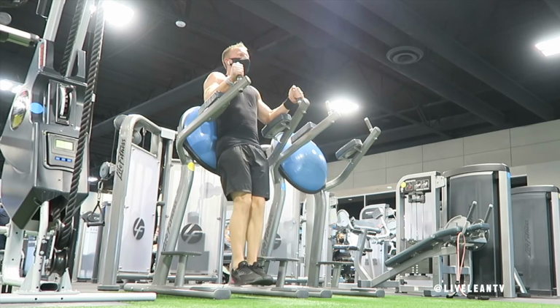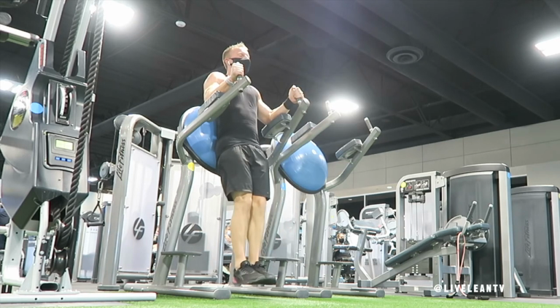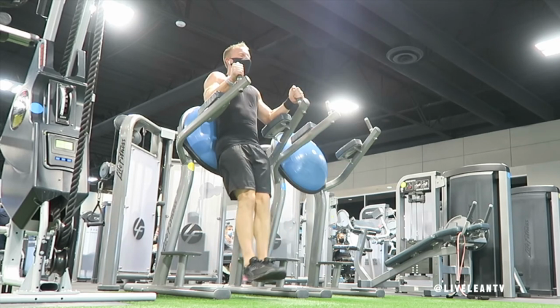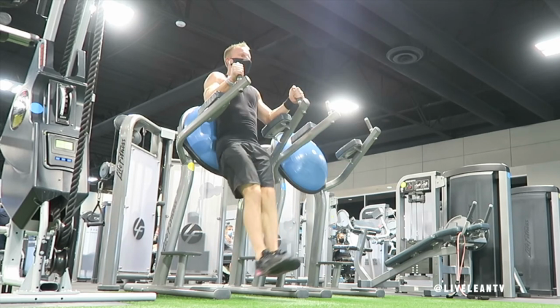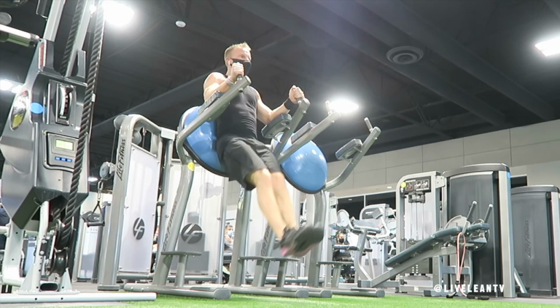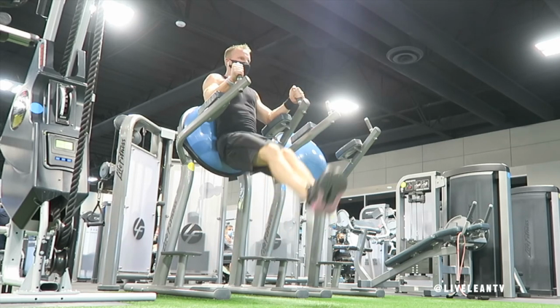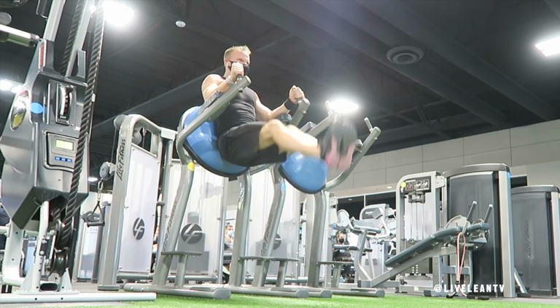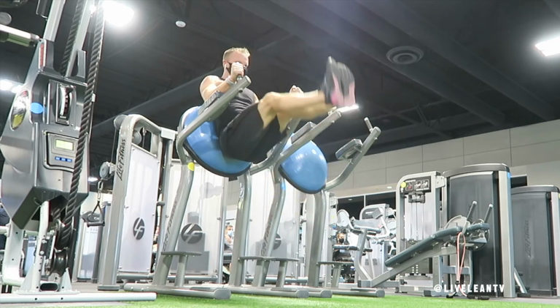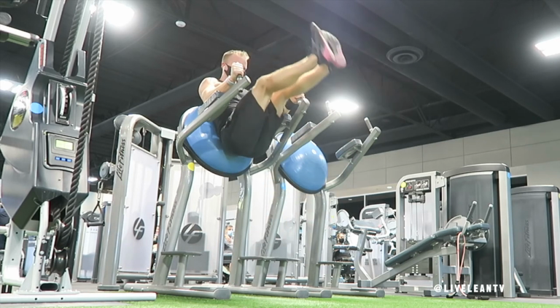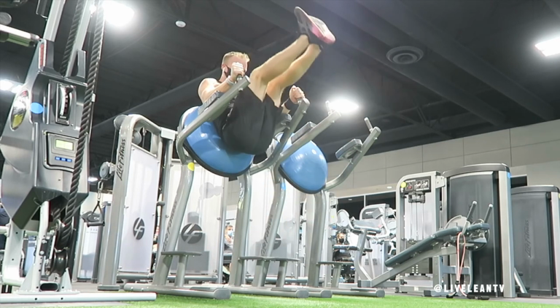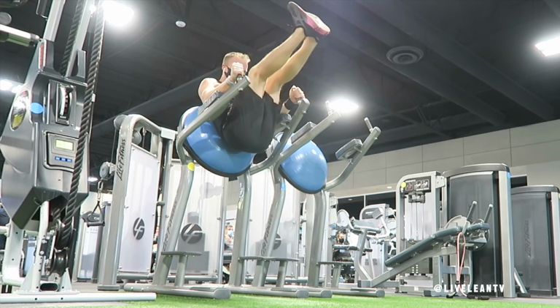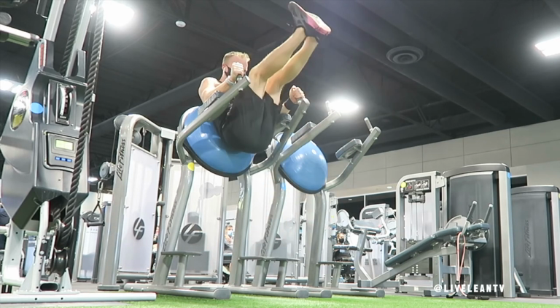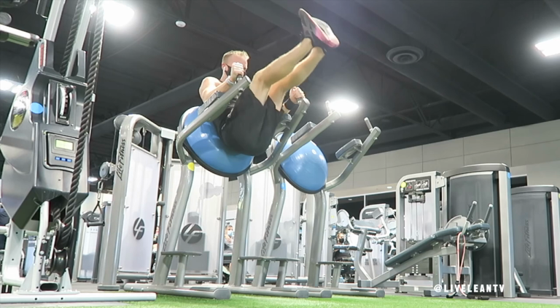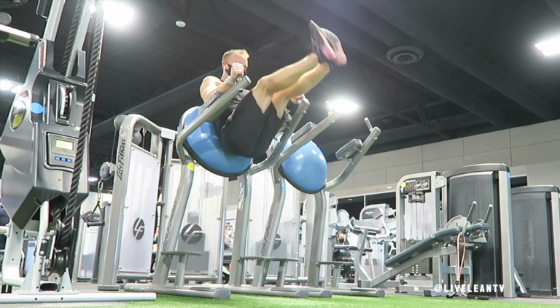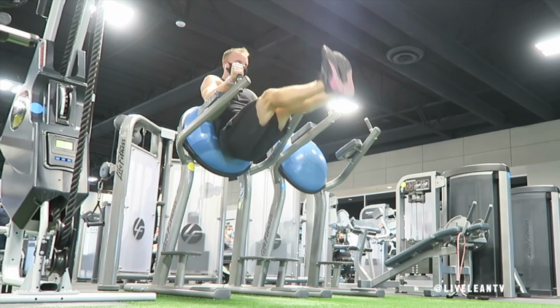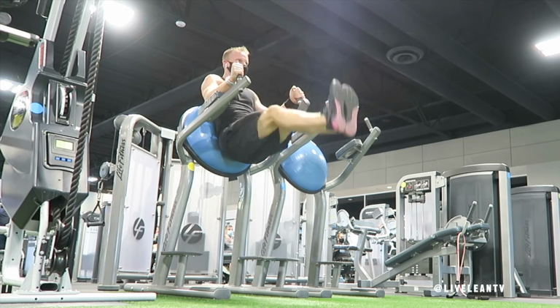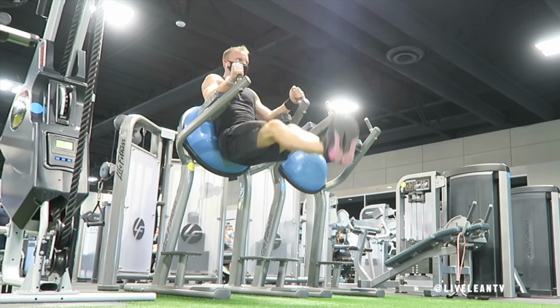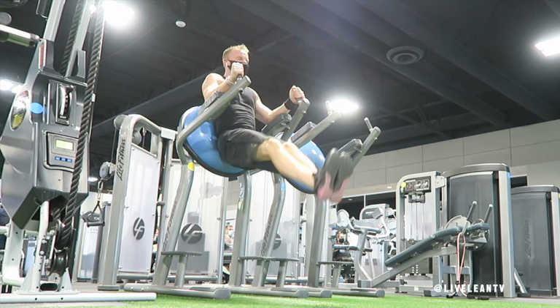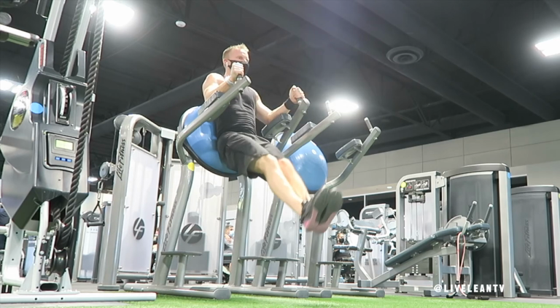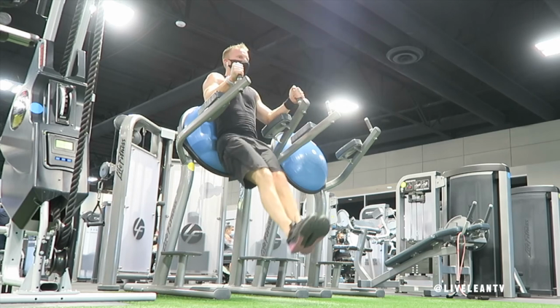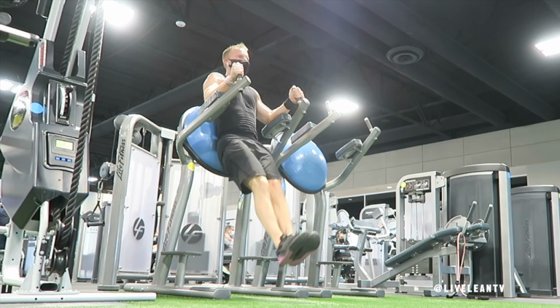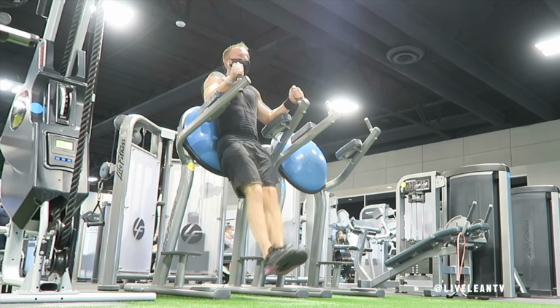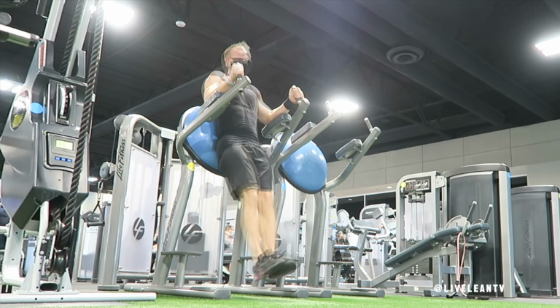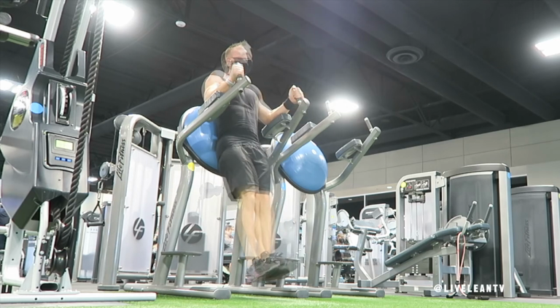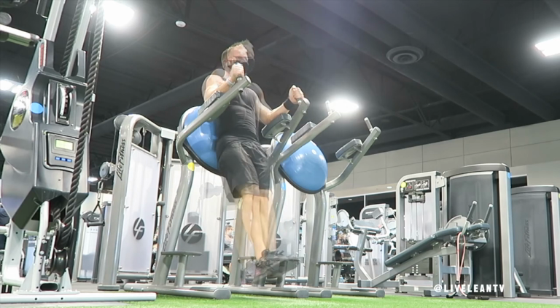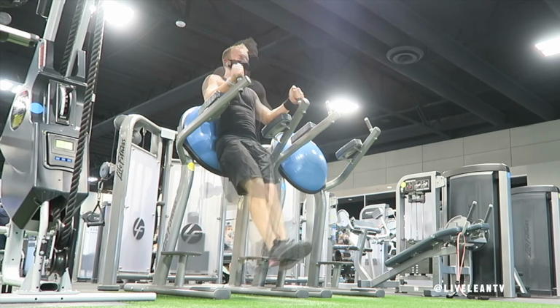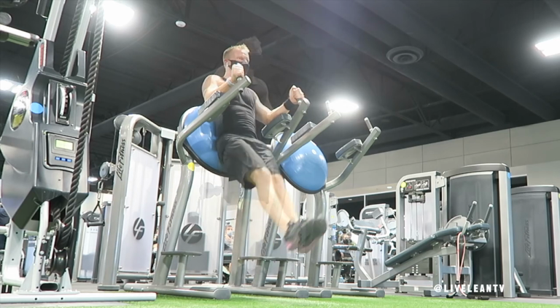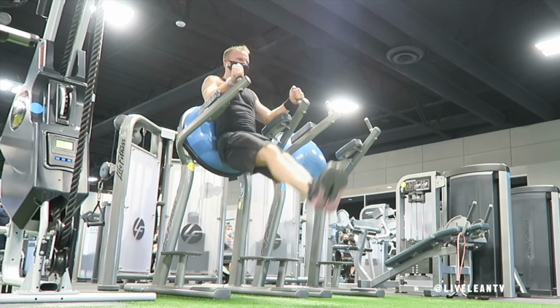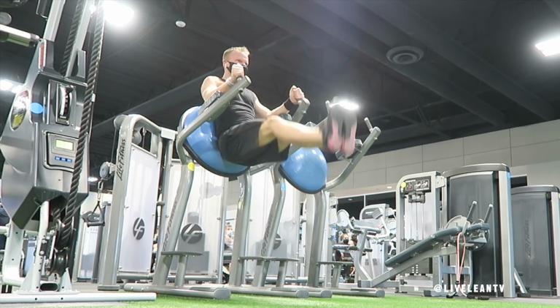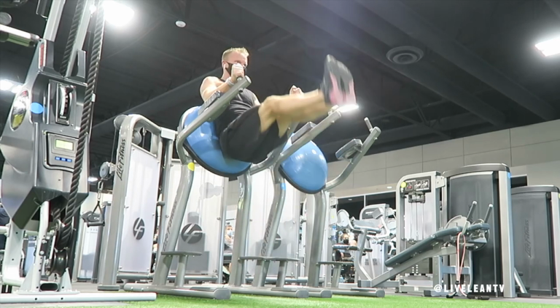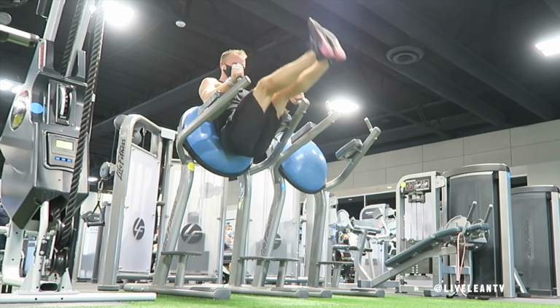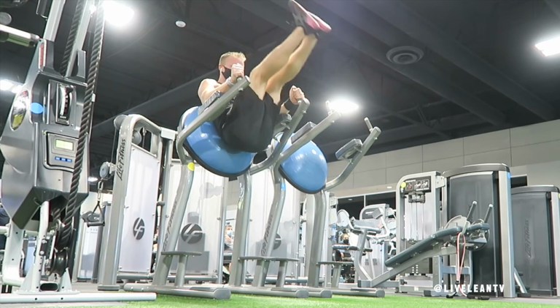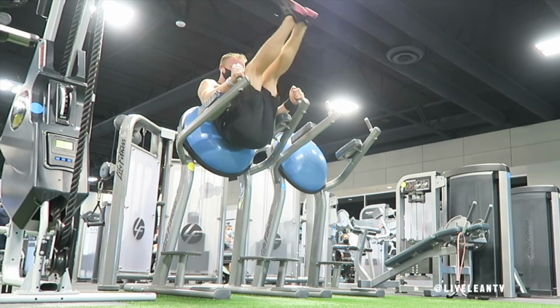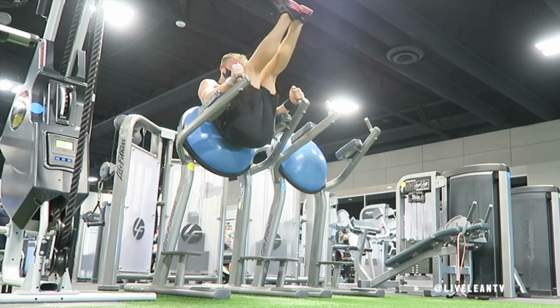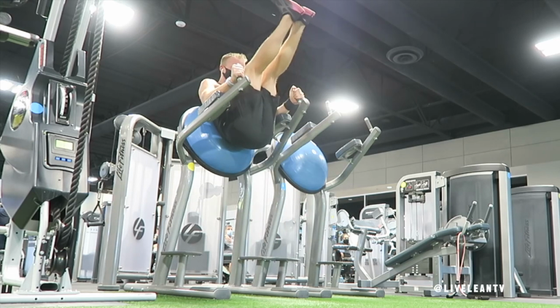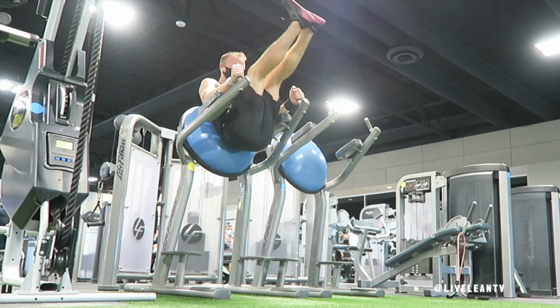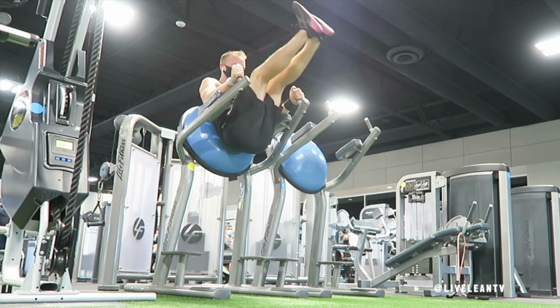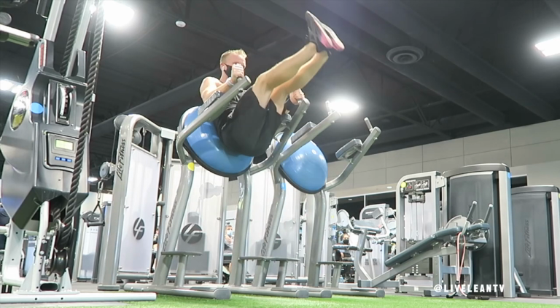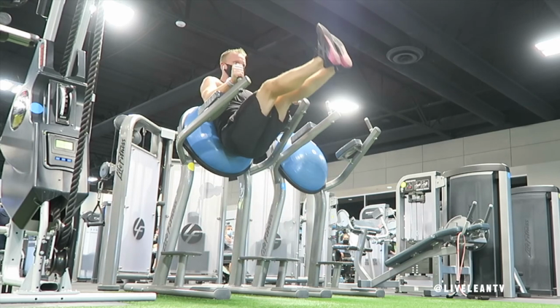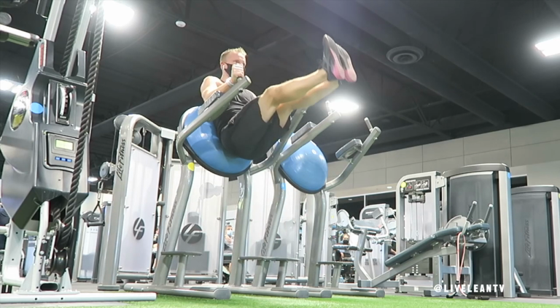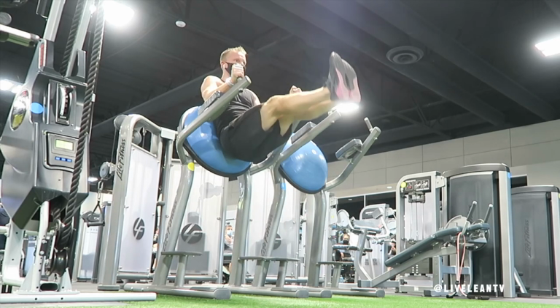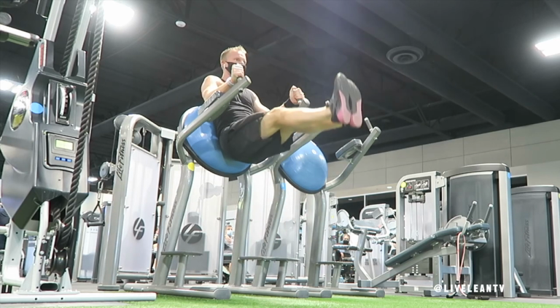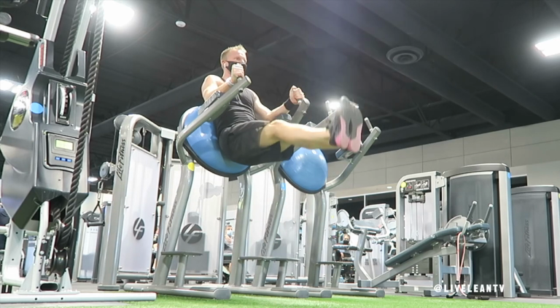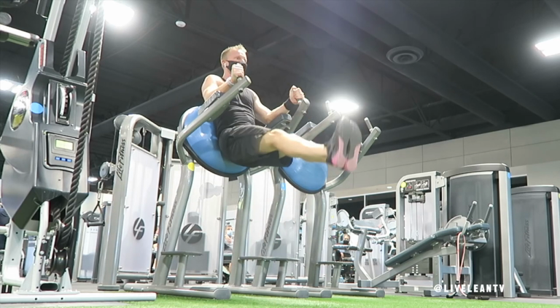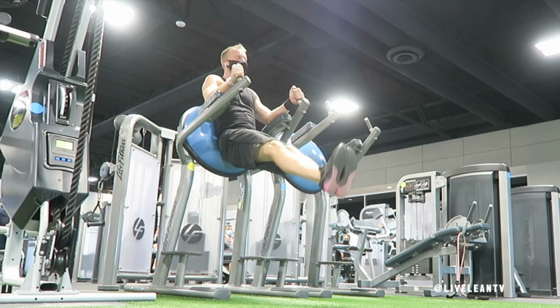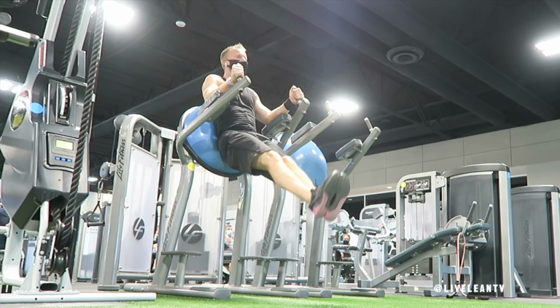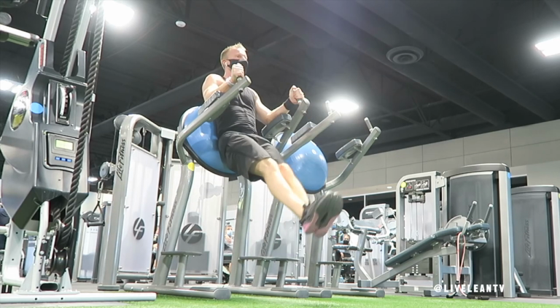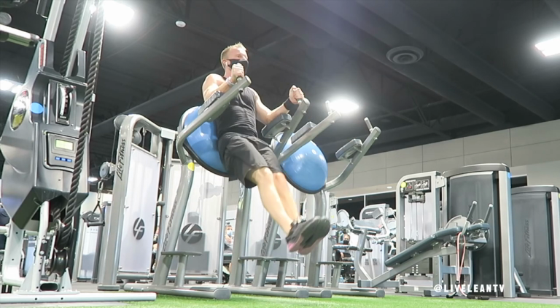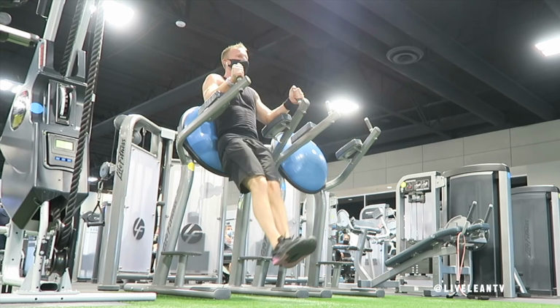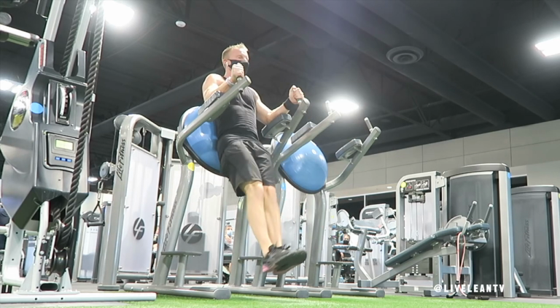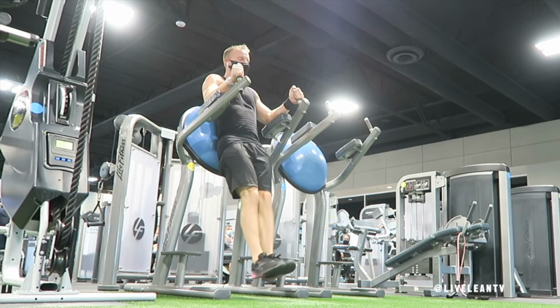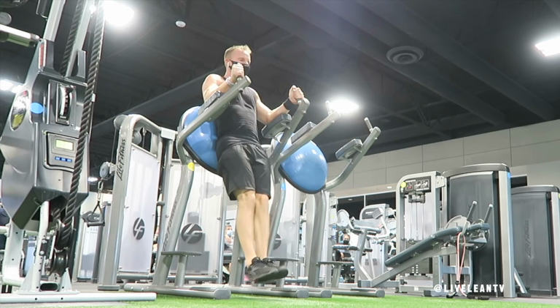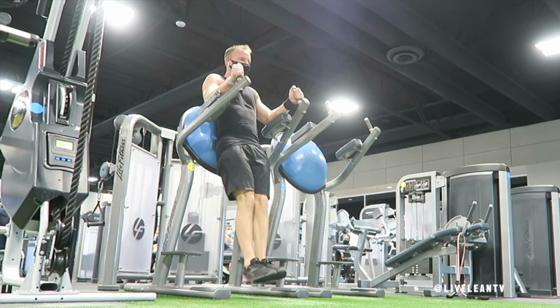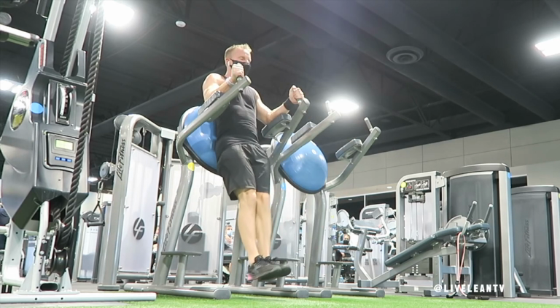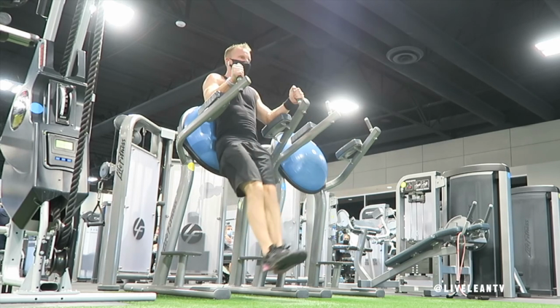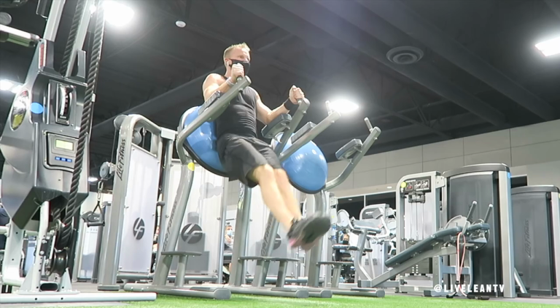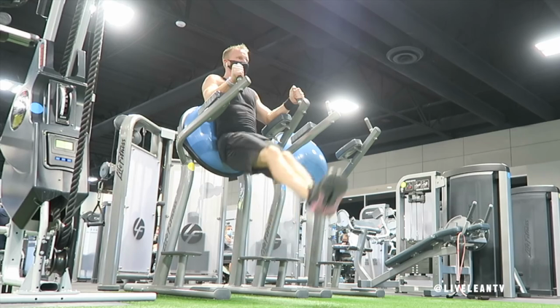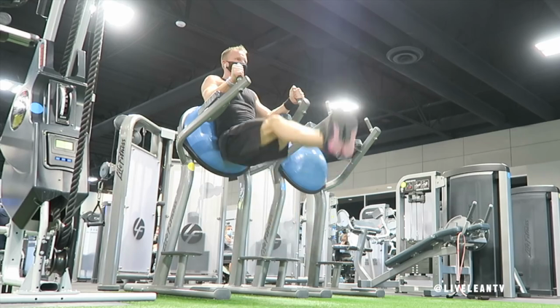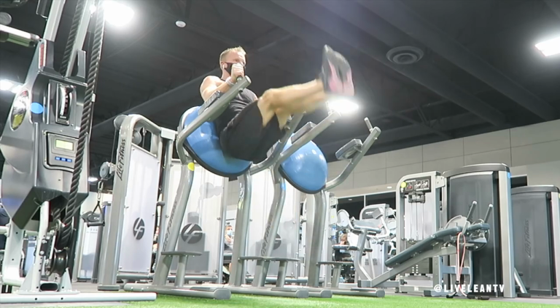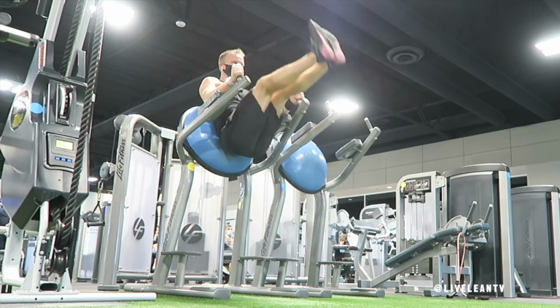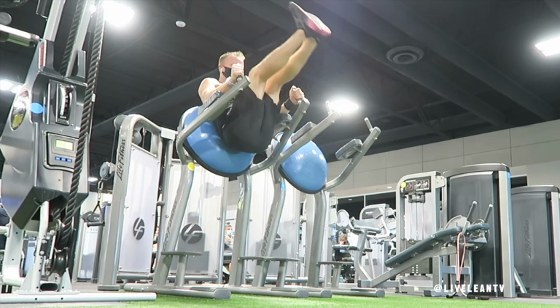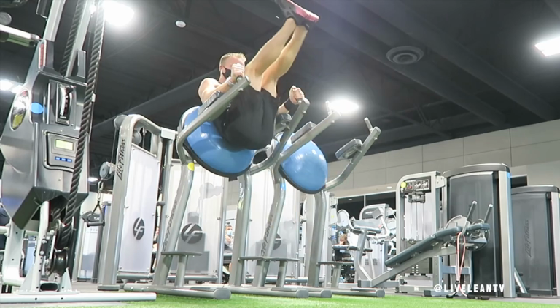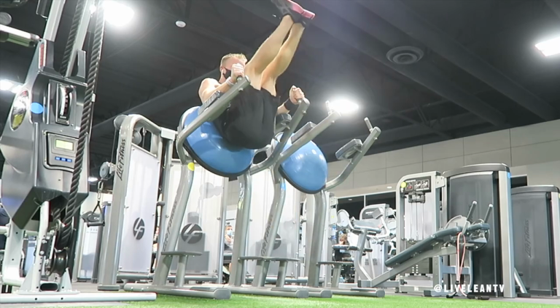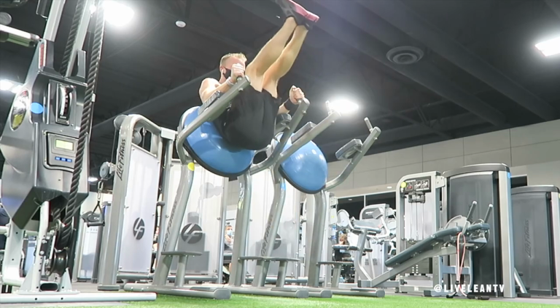Do not use momentum or swinging to complete the leg raise. Always start each rep by contracting your abs rather than using momentum. Repeat for reps.